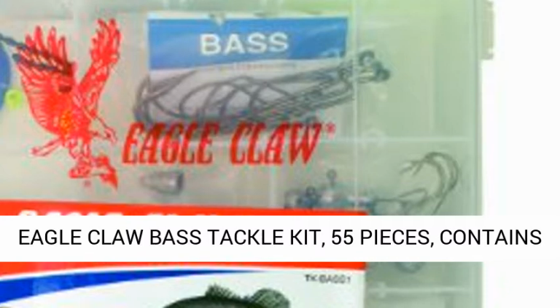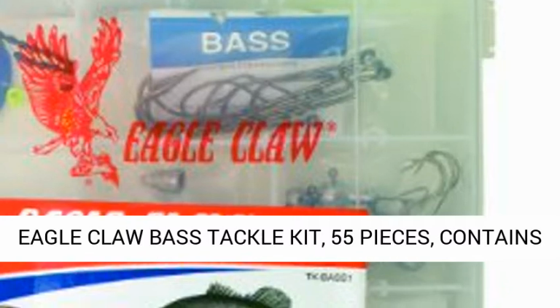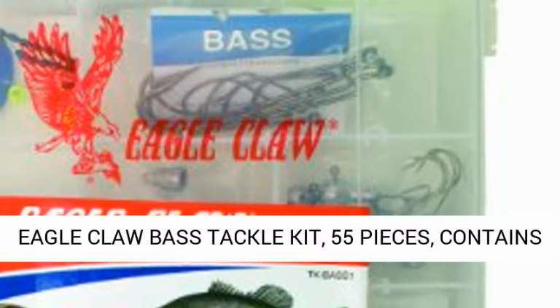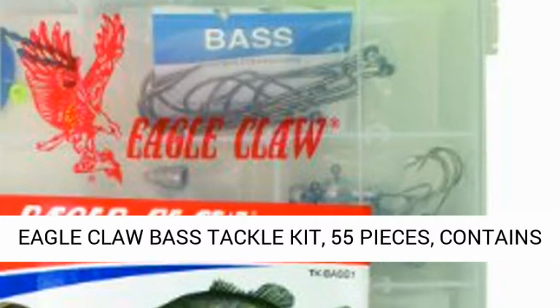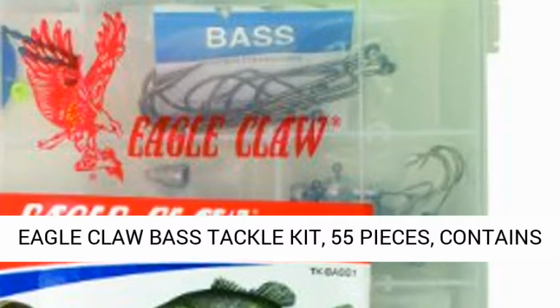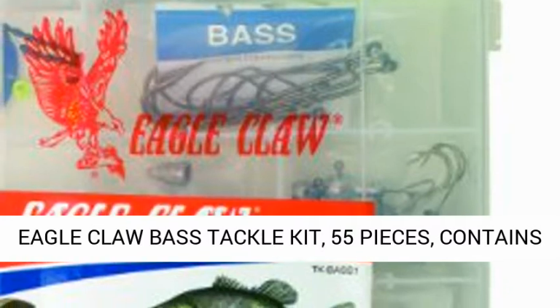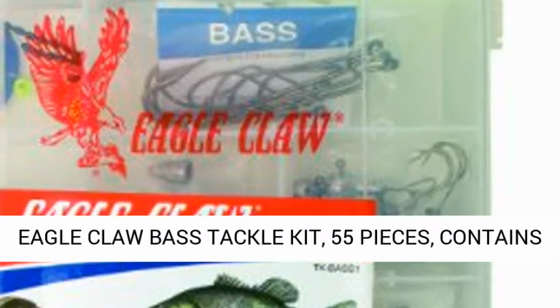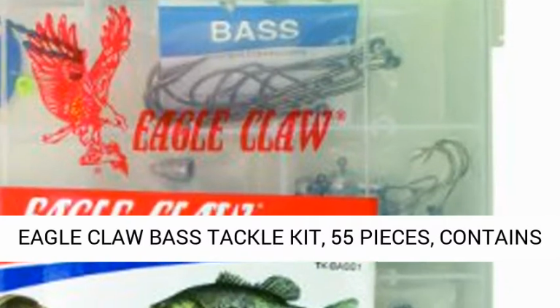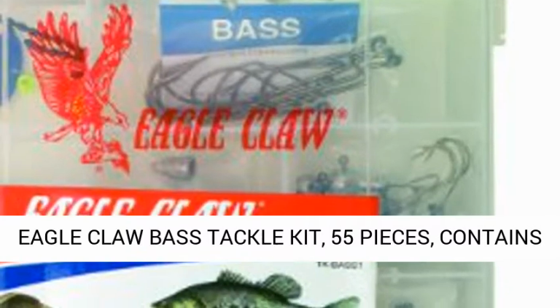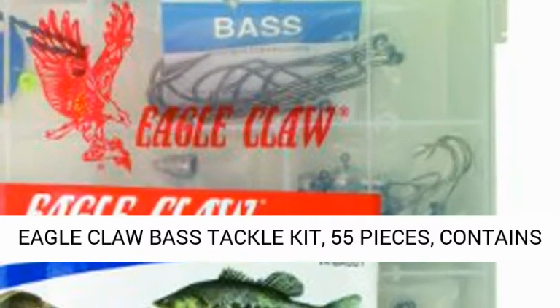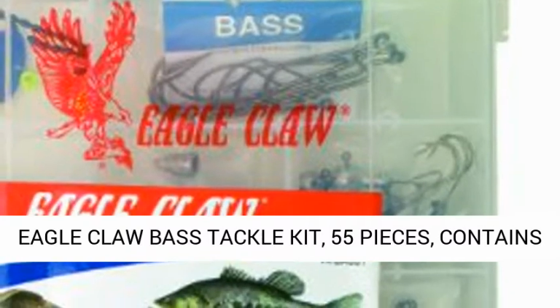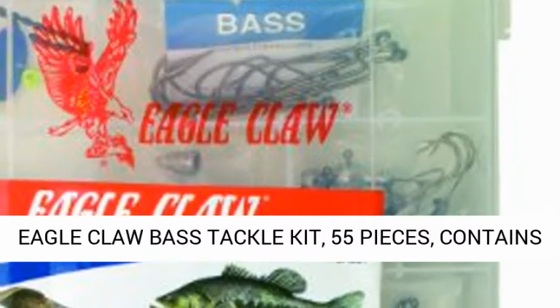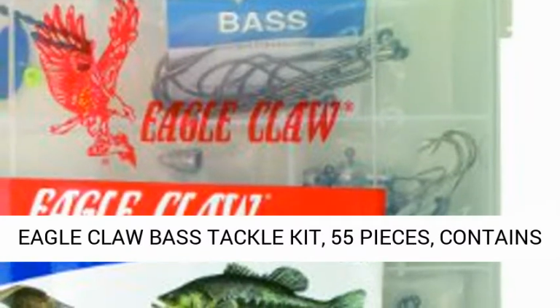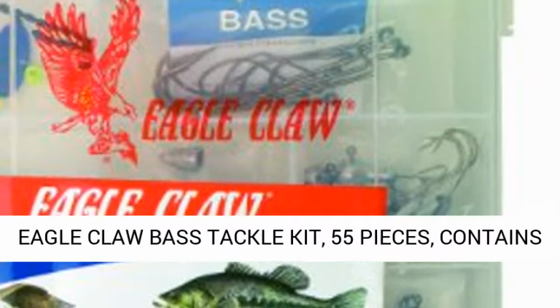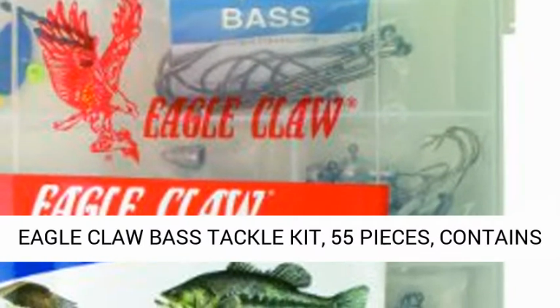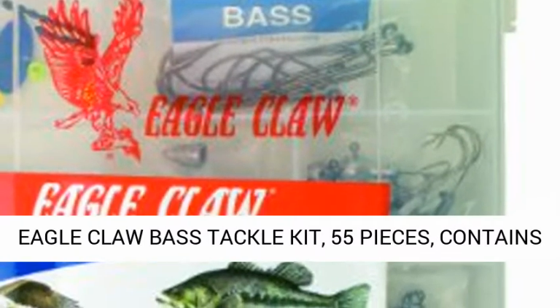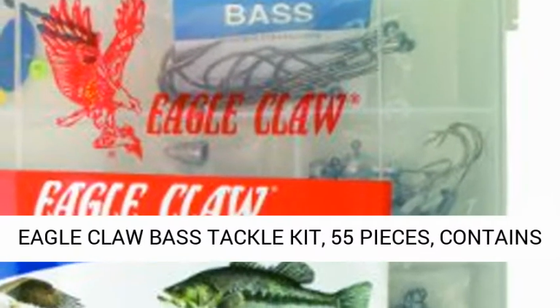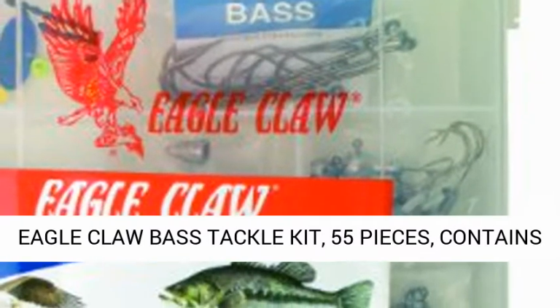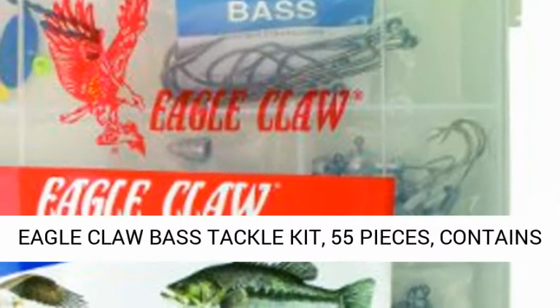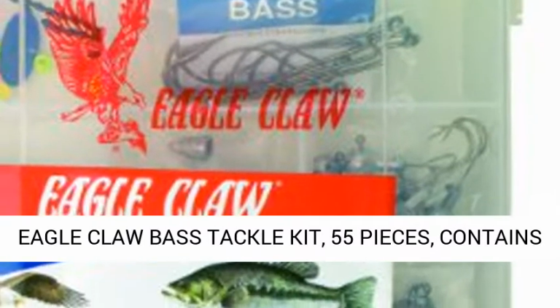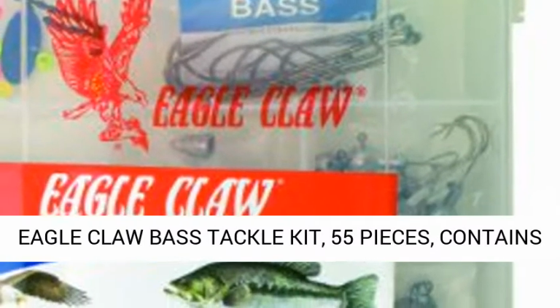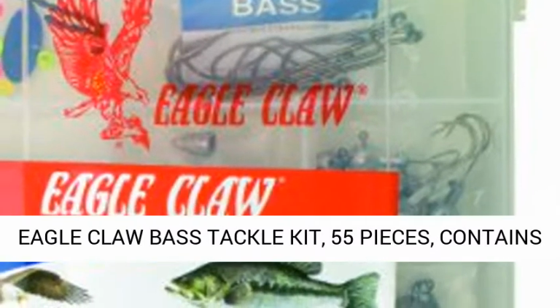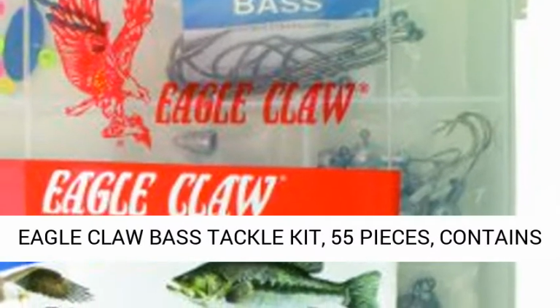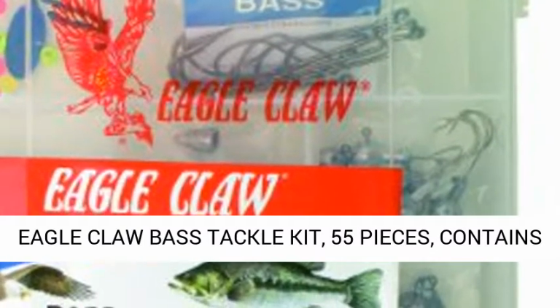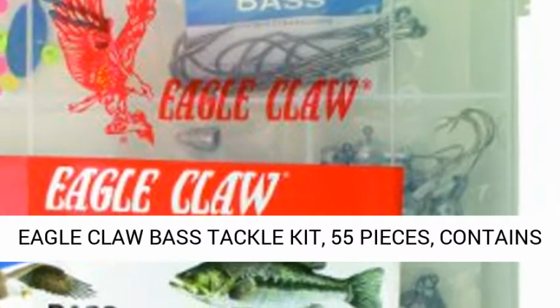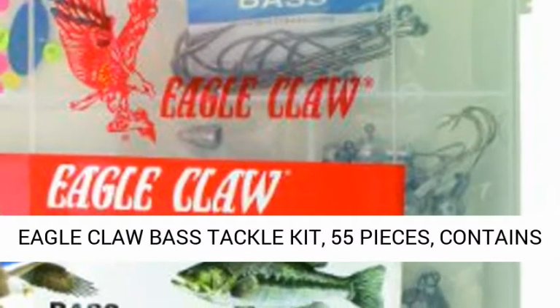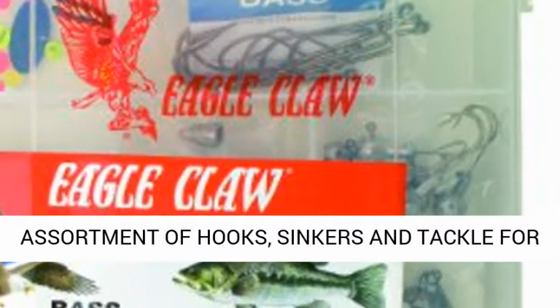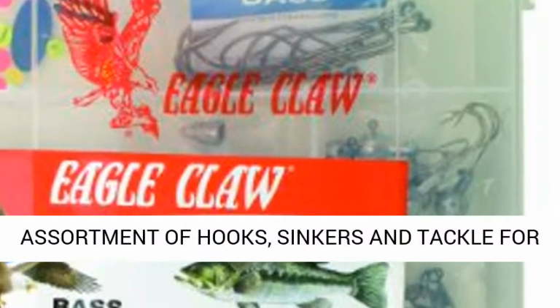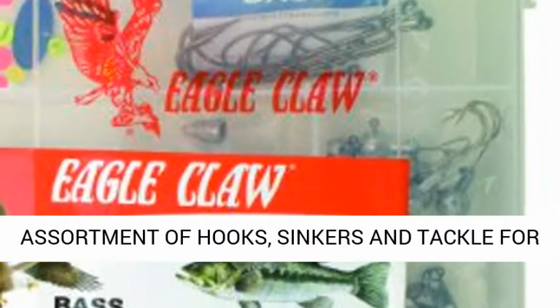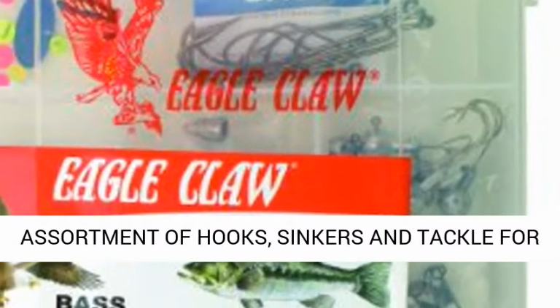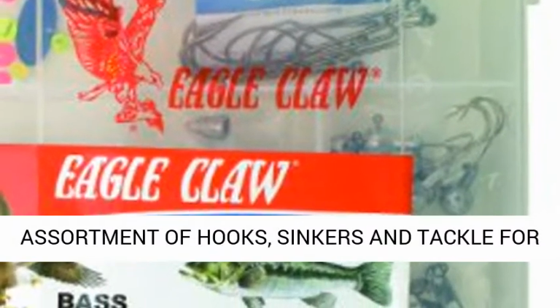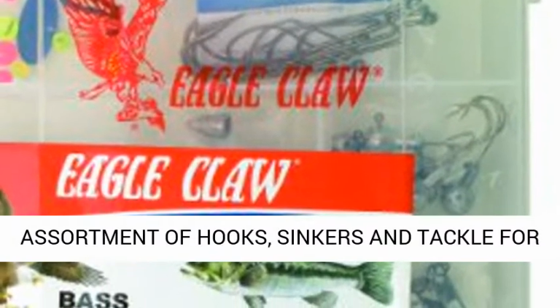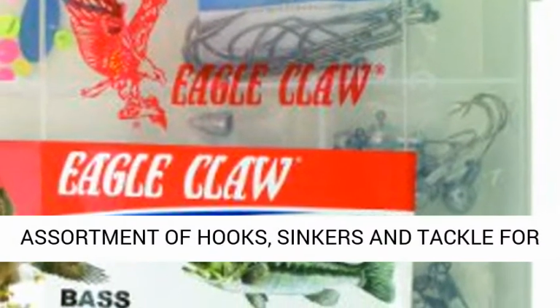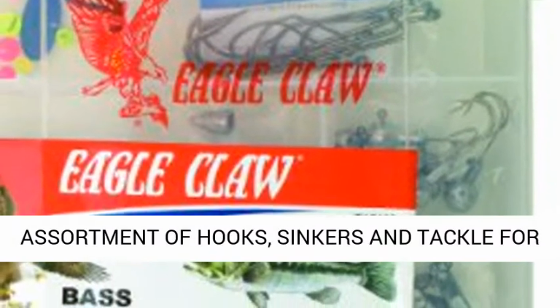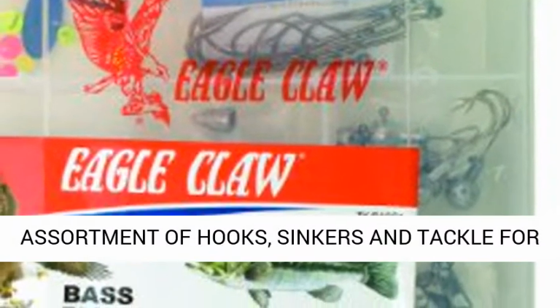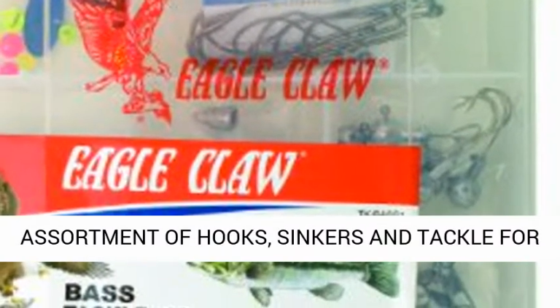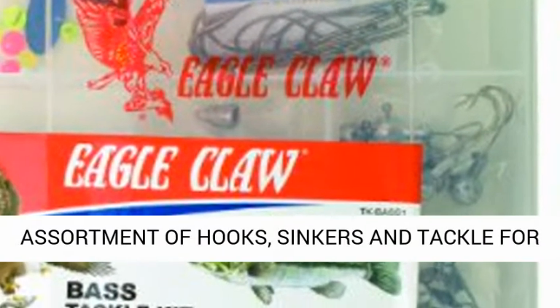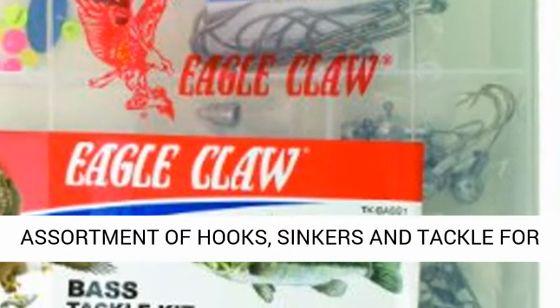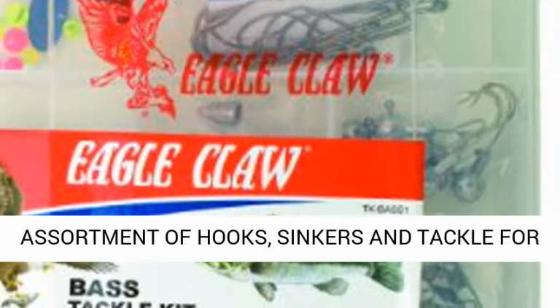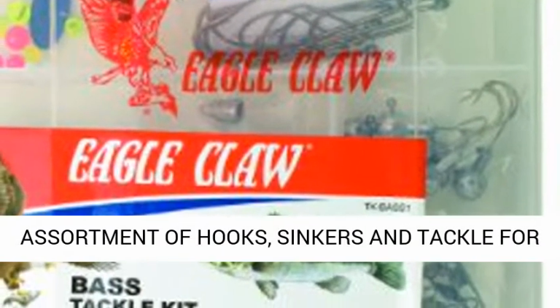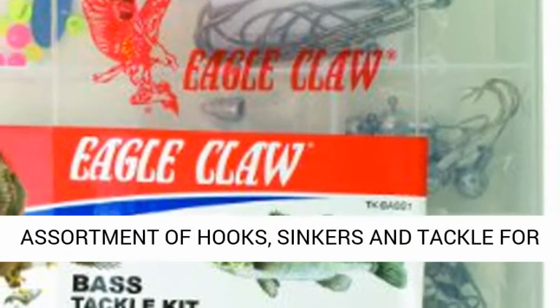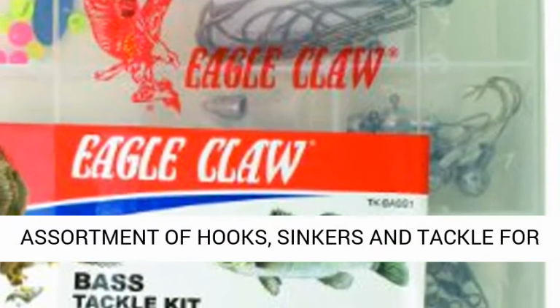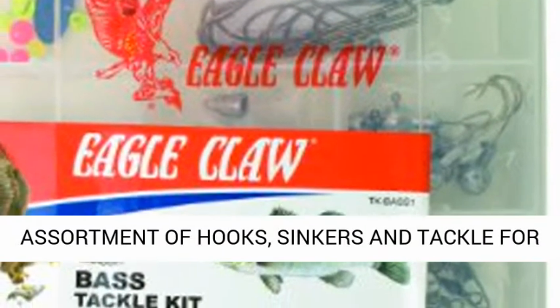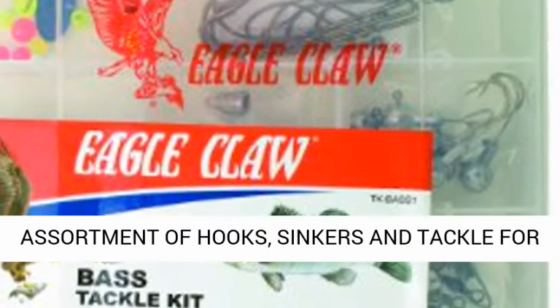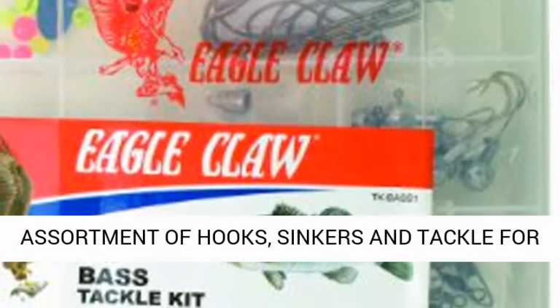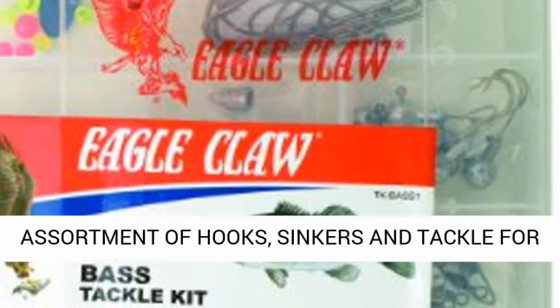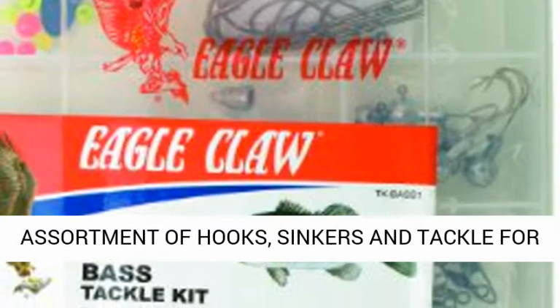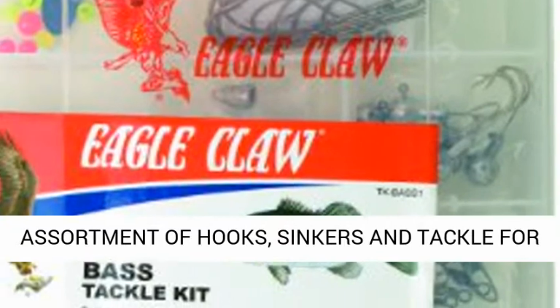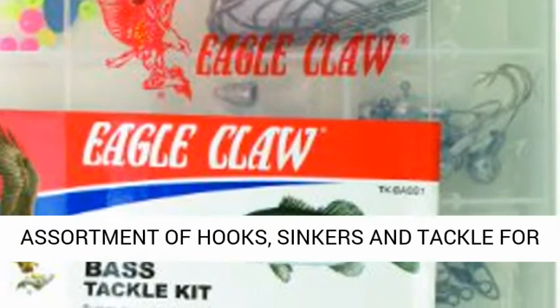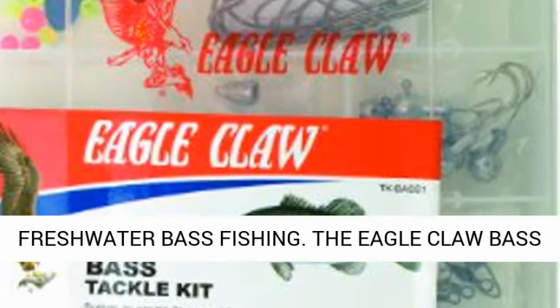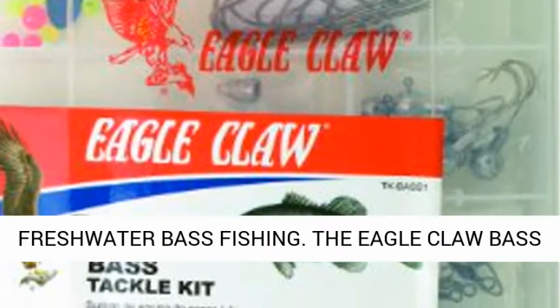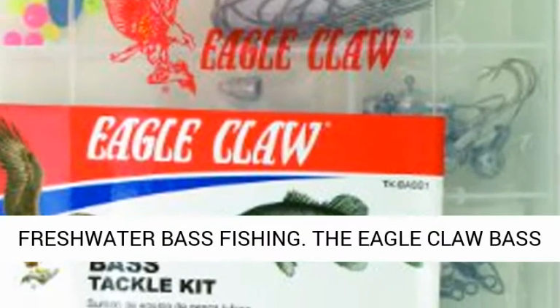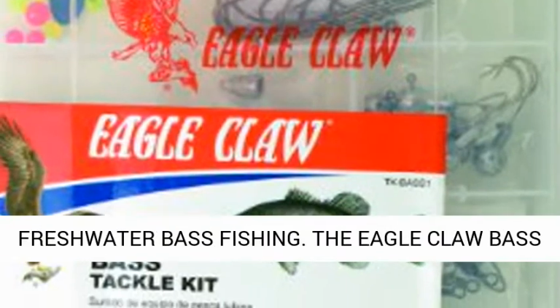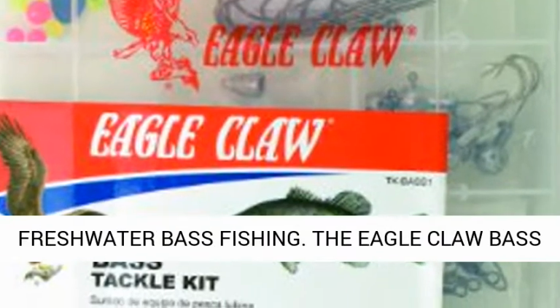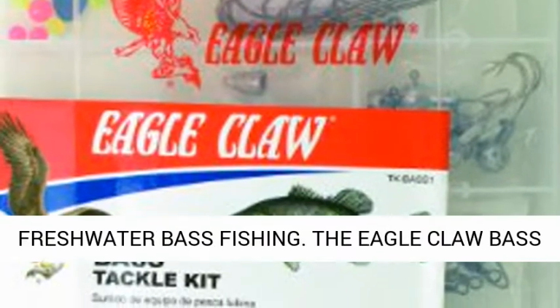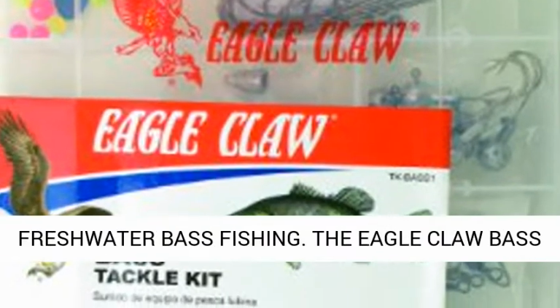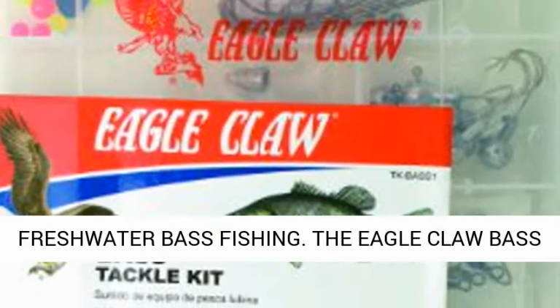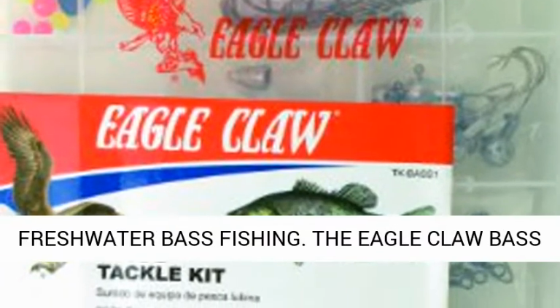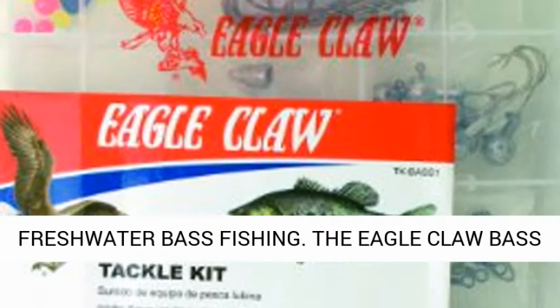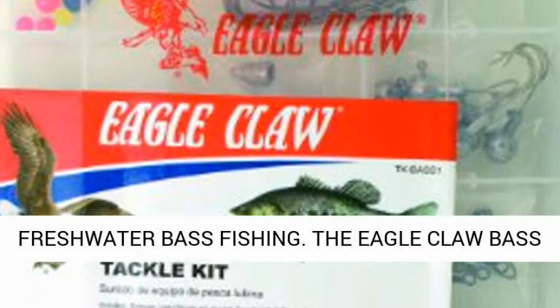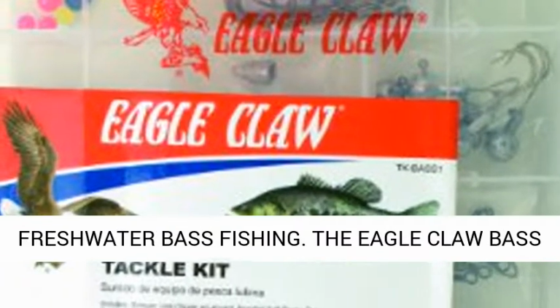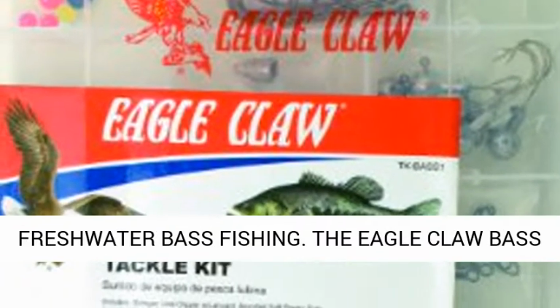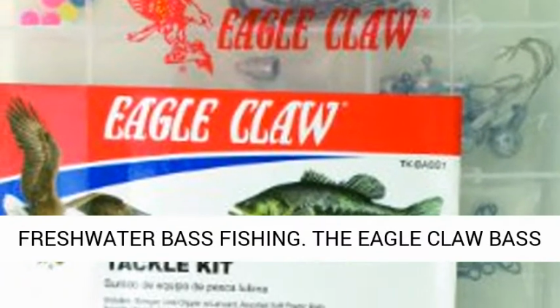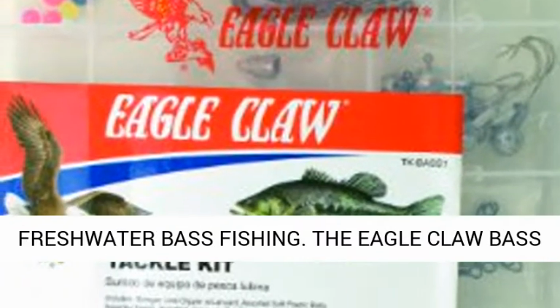Eagle Claw Base Tackle Kit, 55 pieces, contains an assortment of hooks, sinkers, and tackle for freshwater bass fishing.